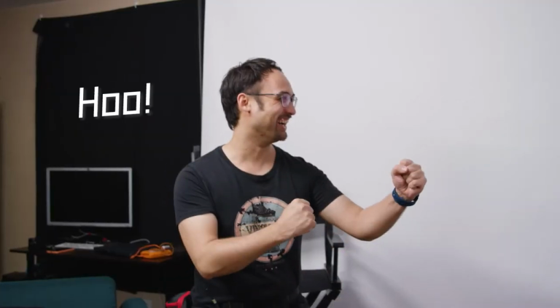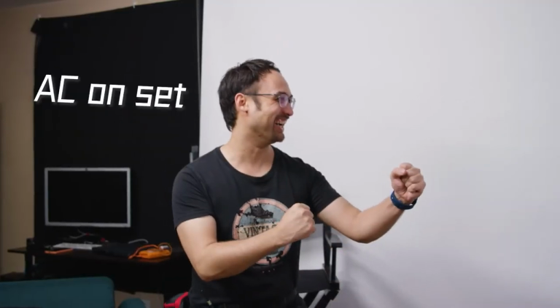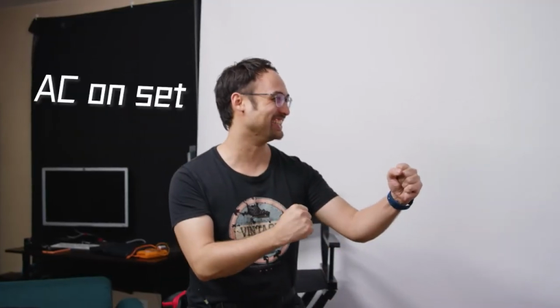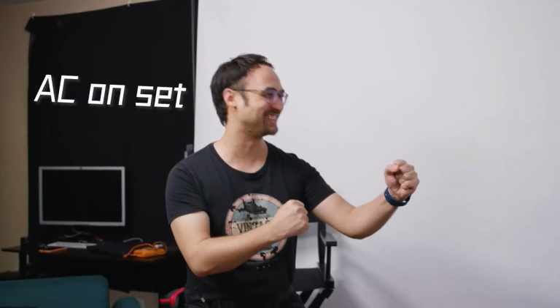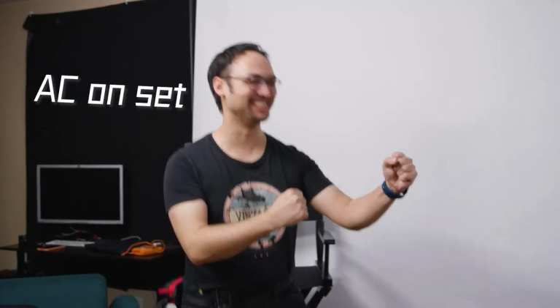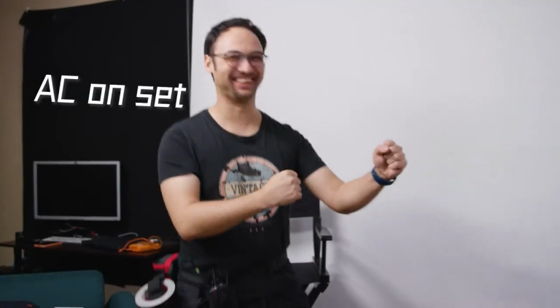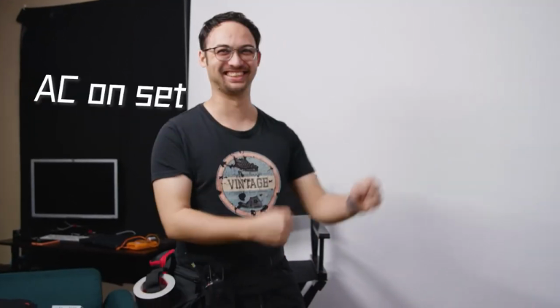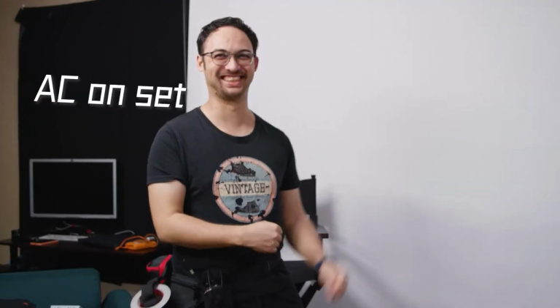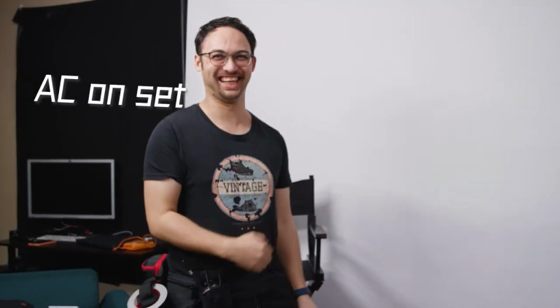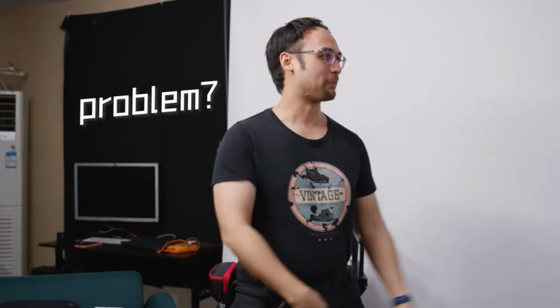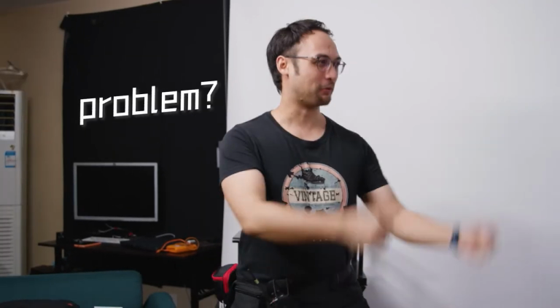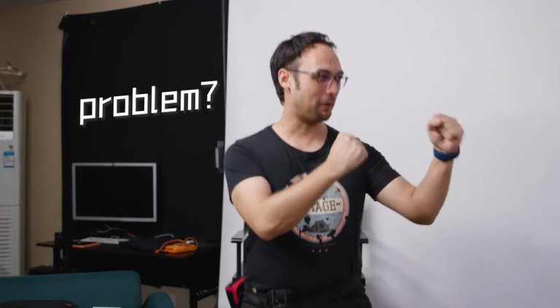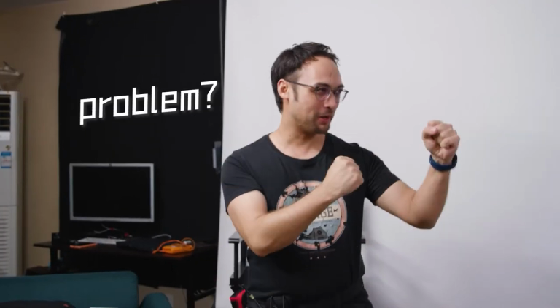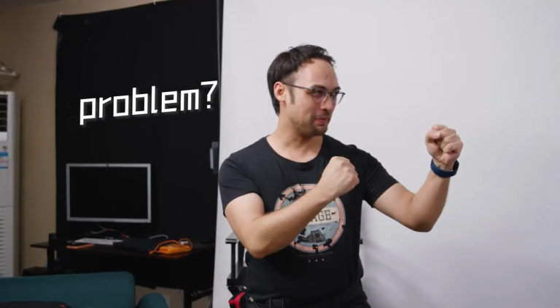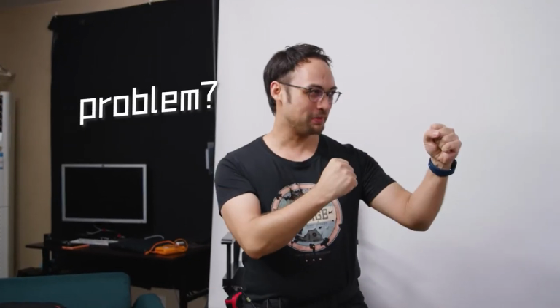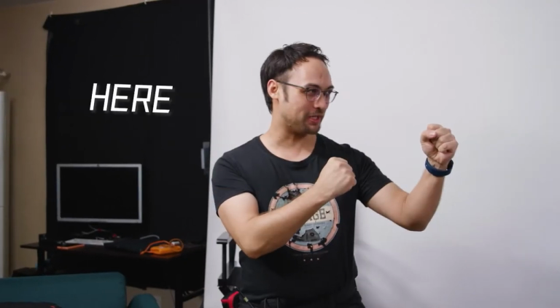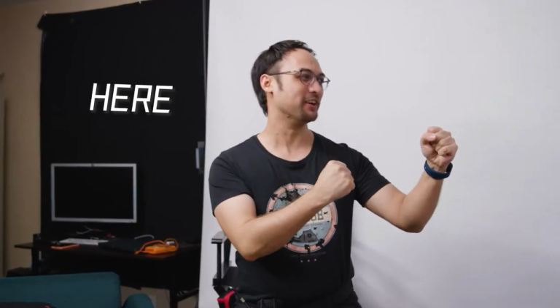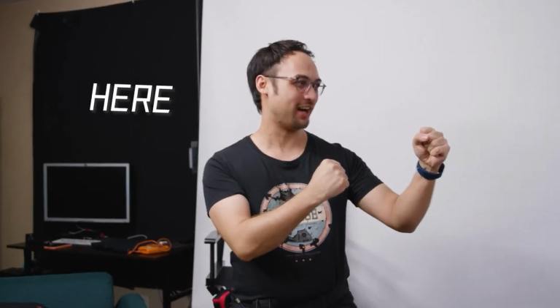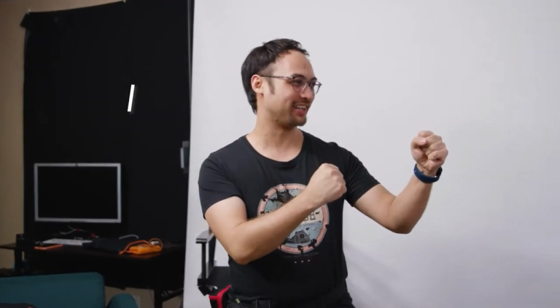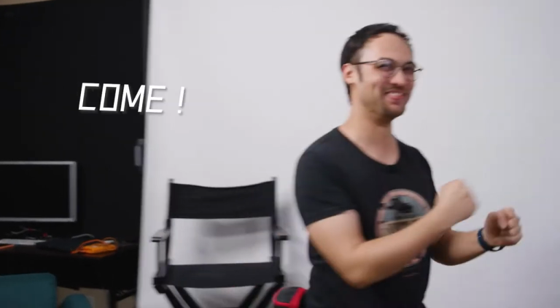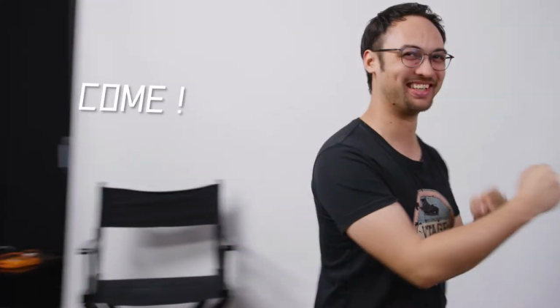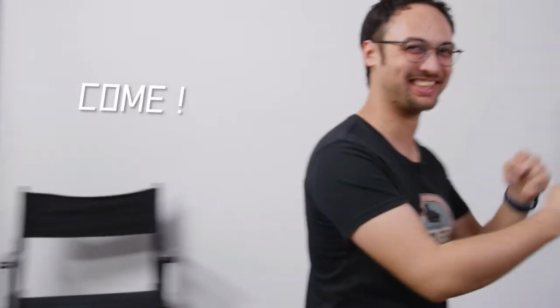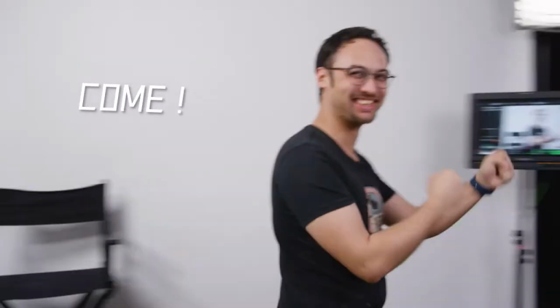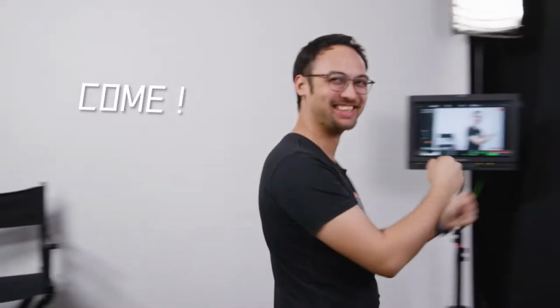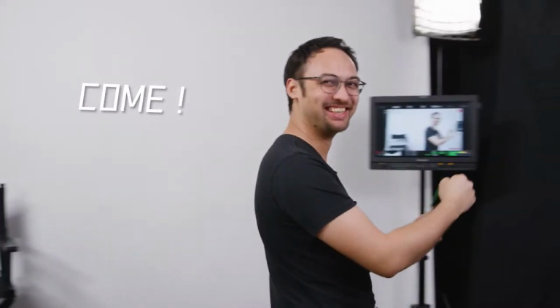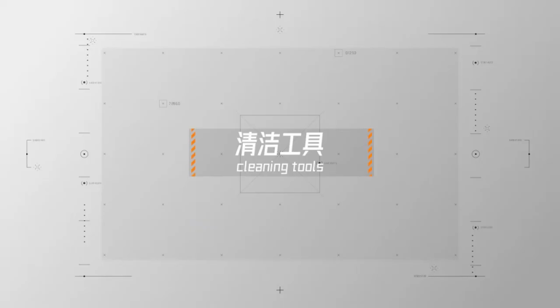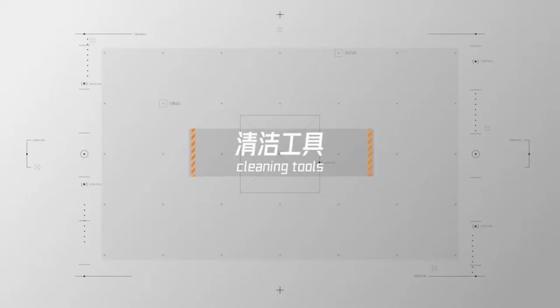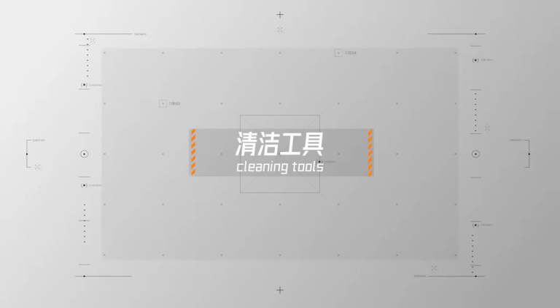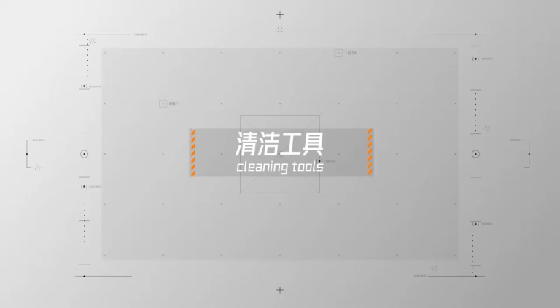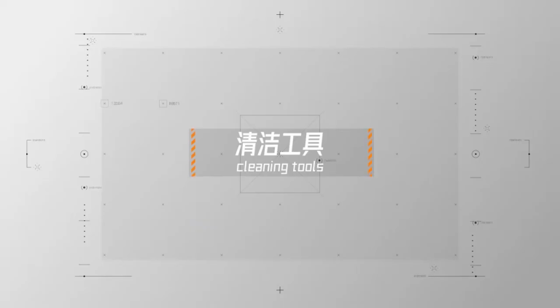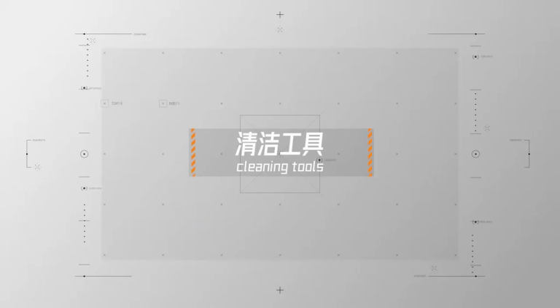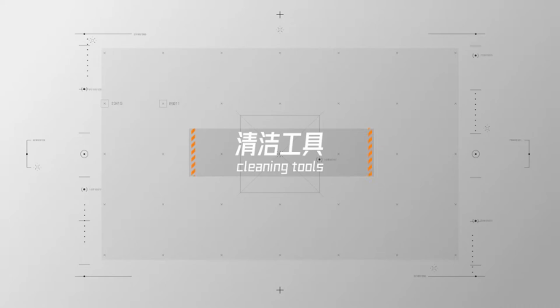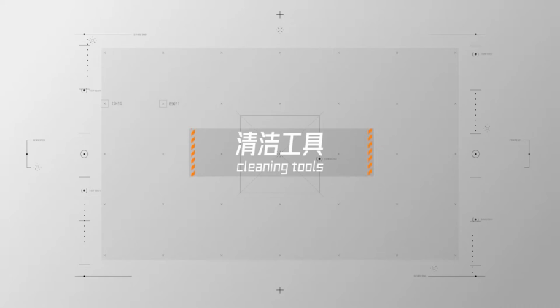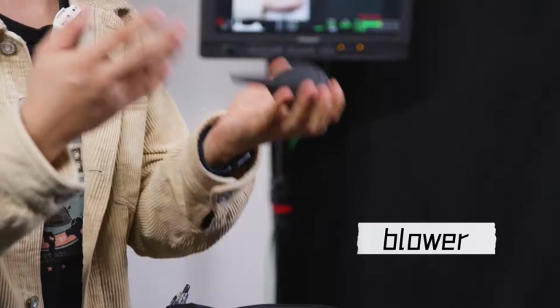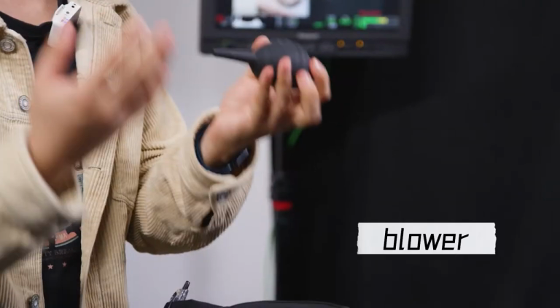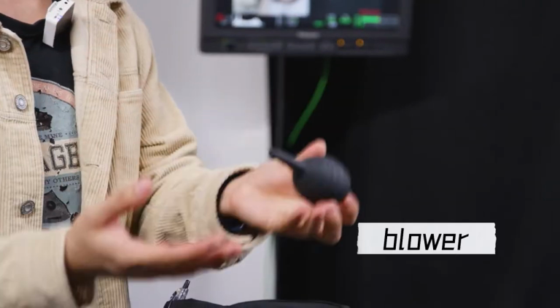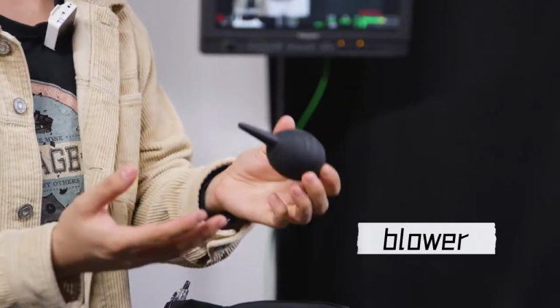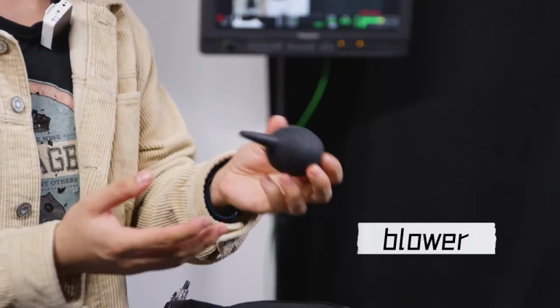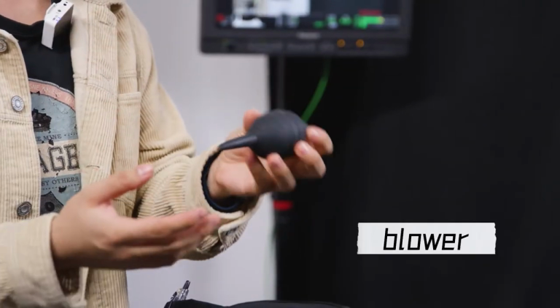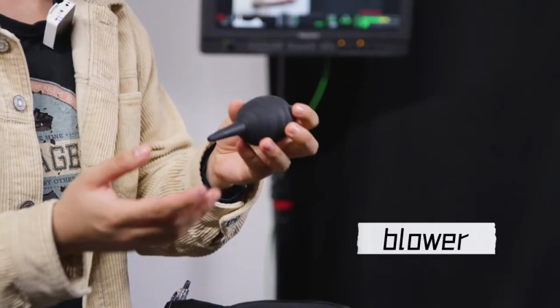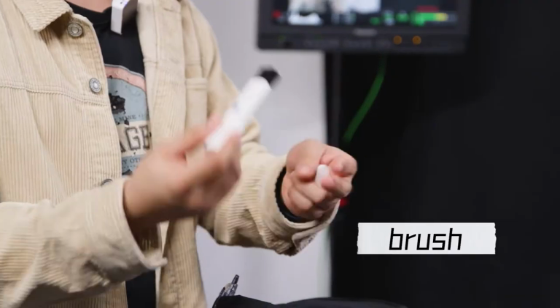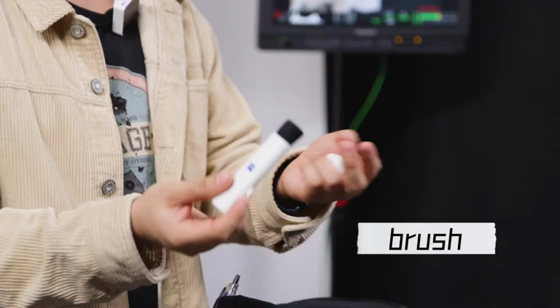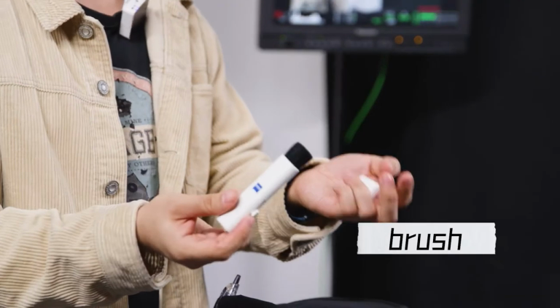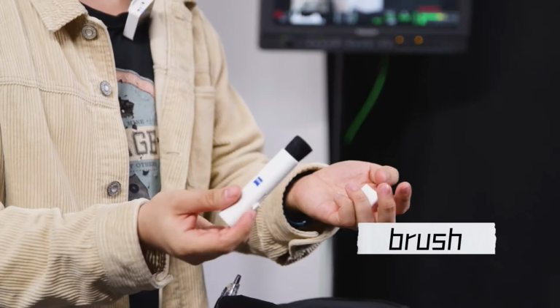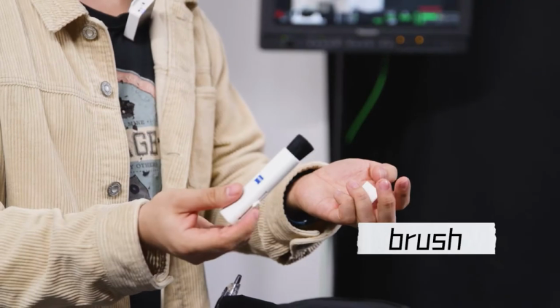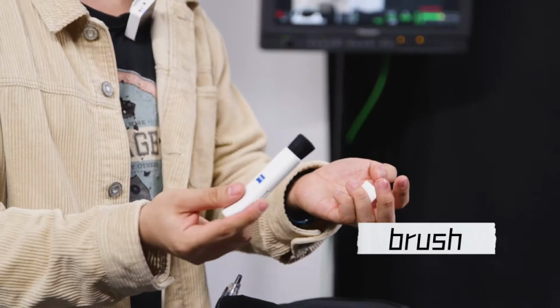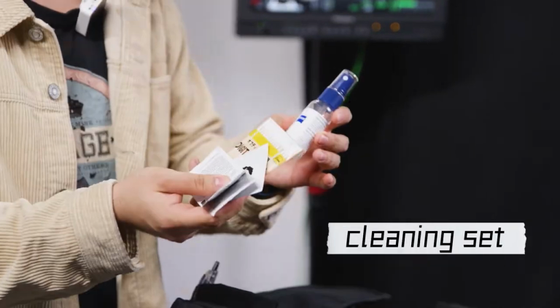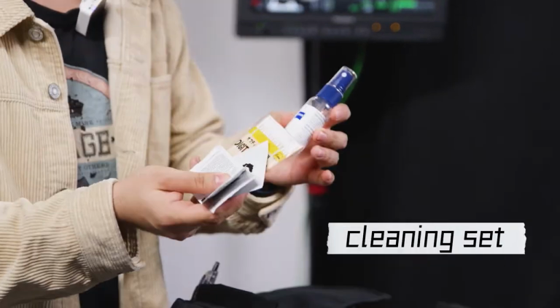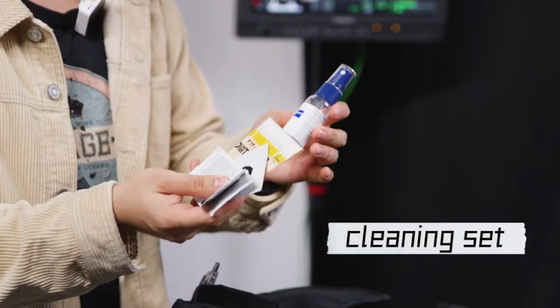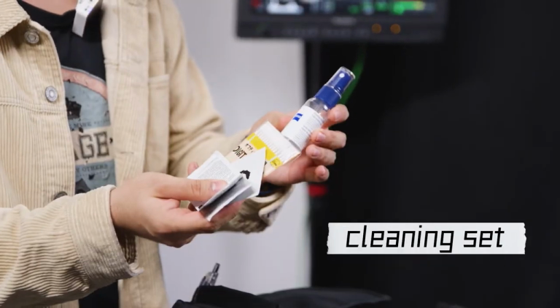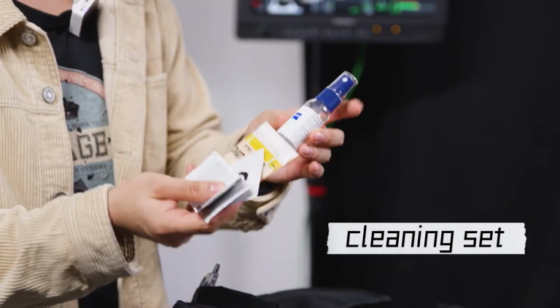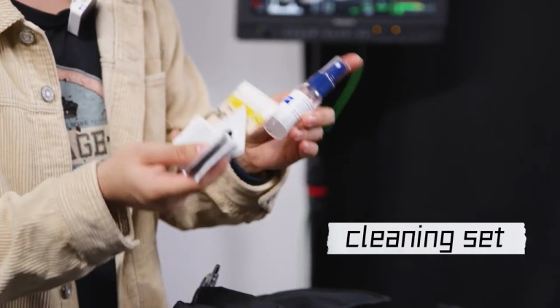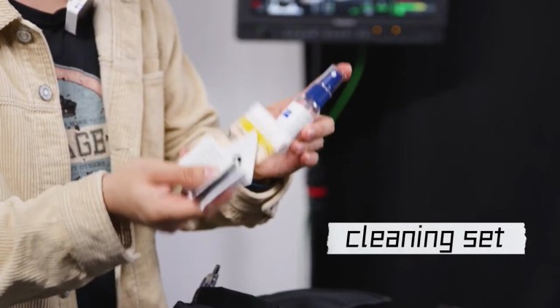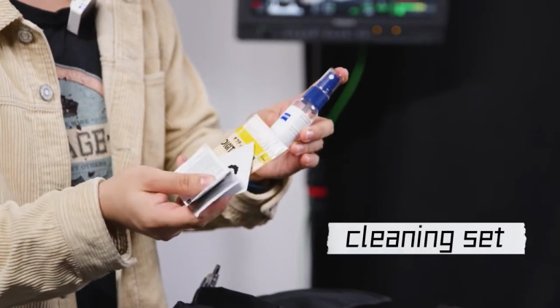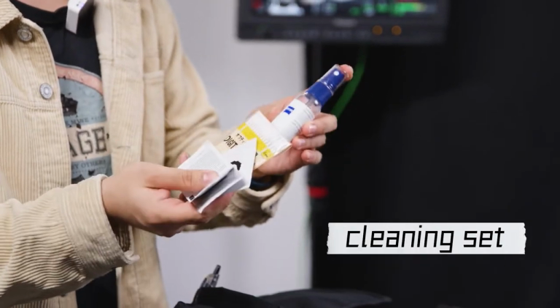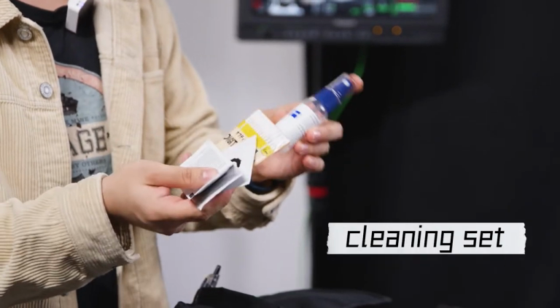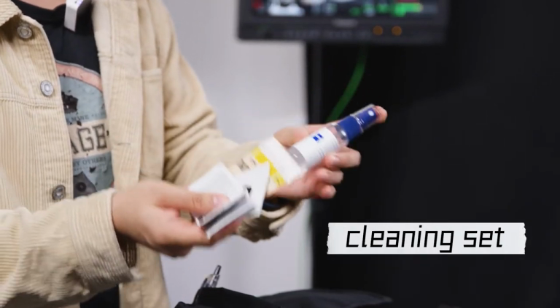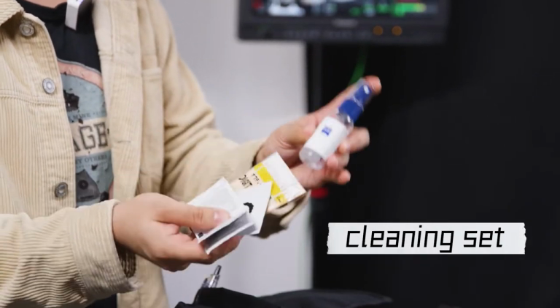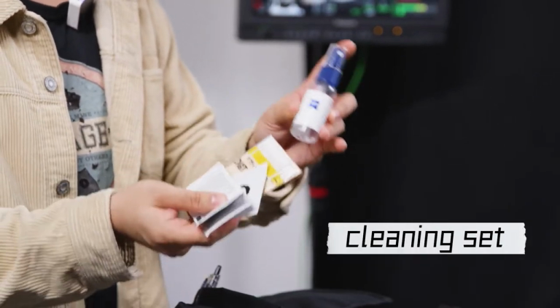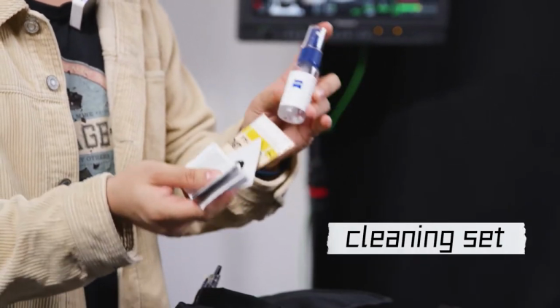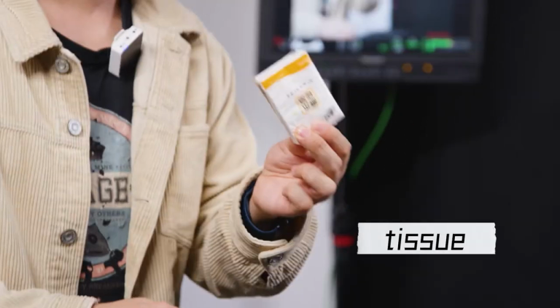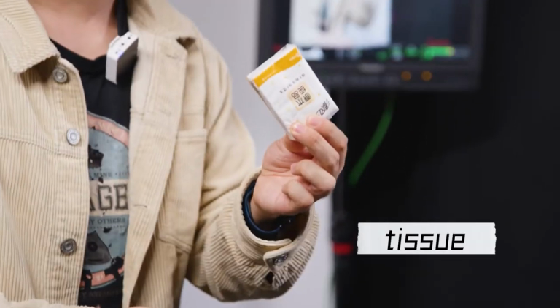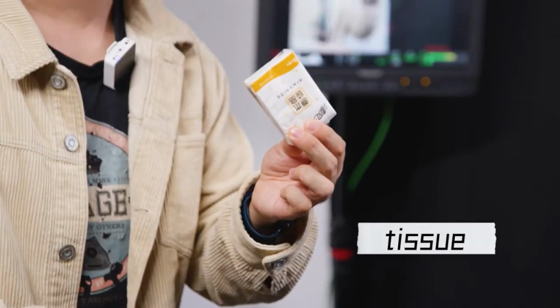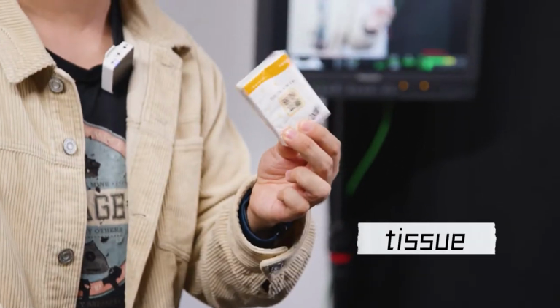AC on set — problem? Here I come. Starting with a rocket blower, brush, a whole lens cleaning set, and tissues.